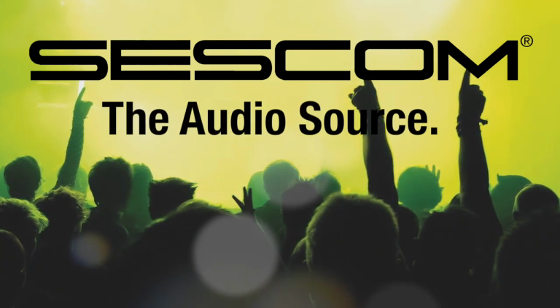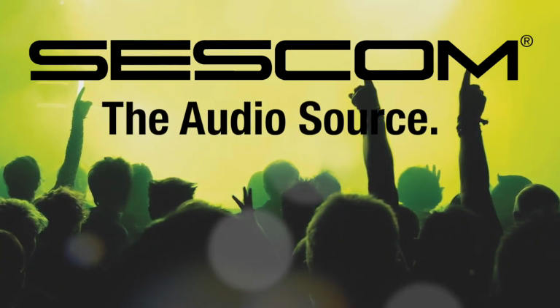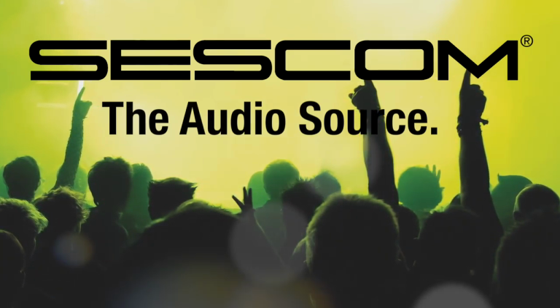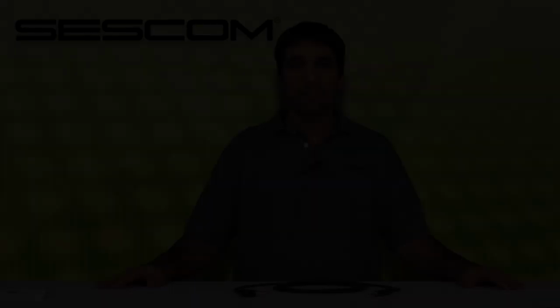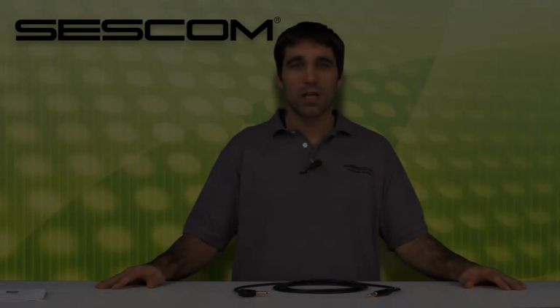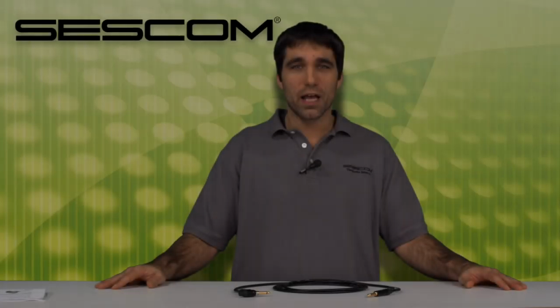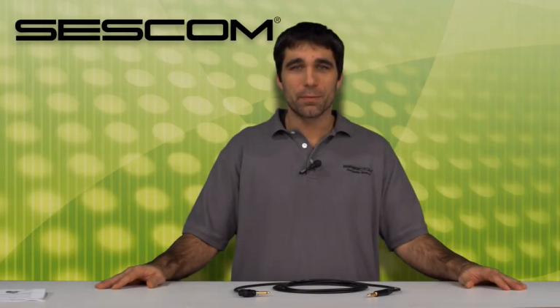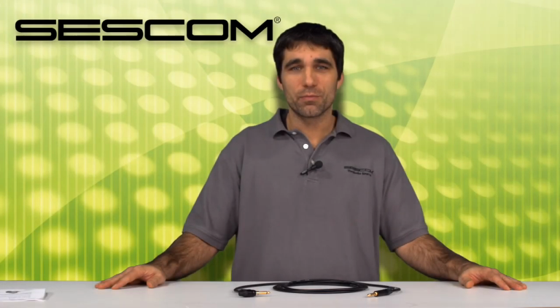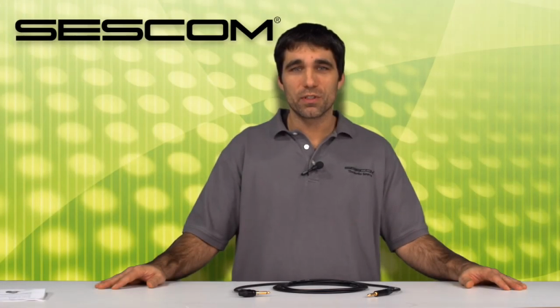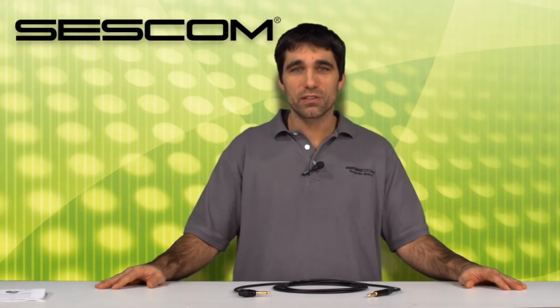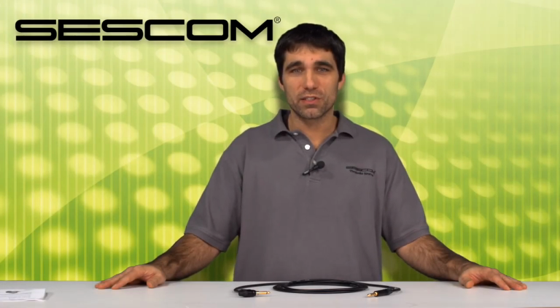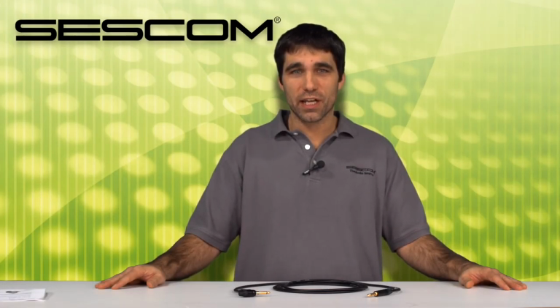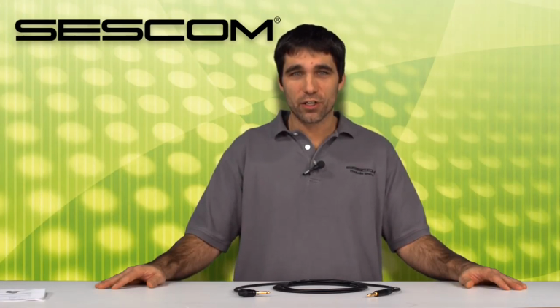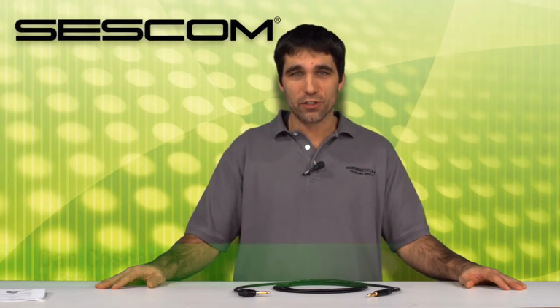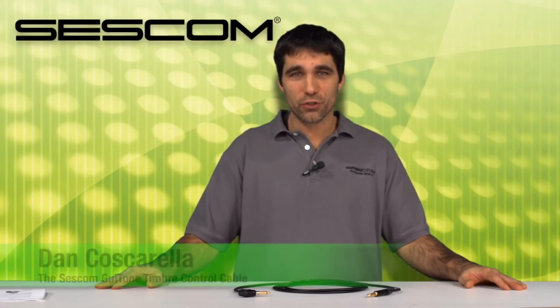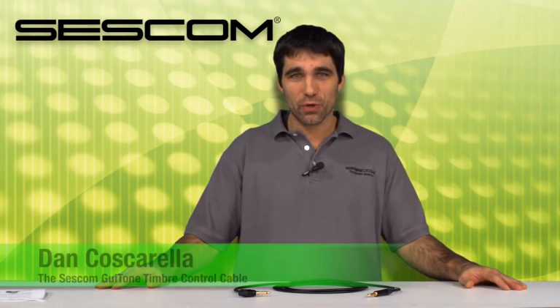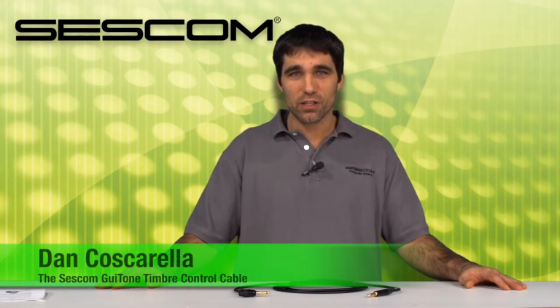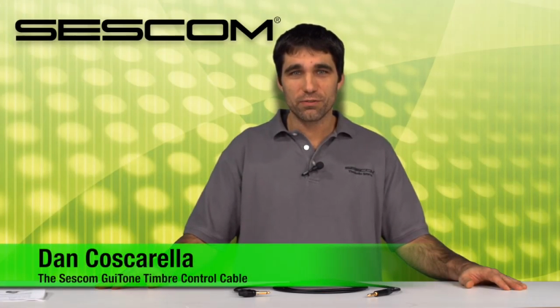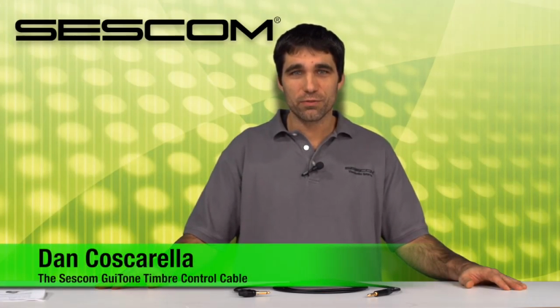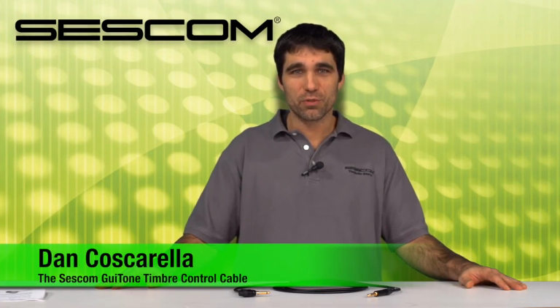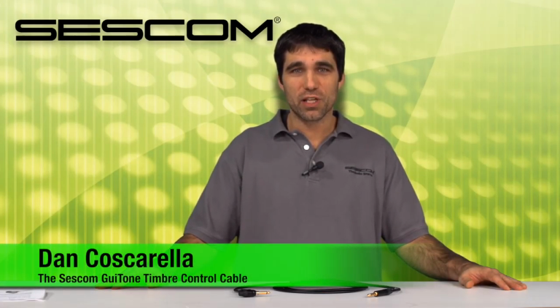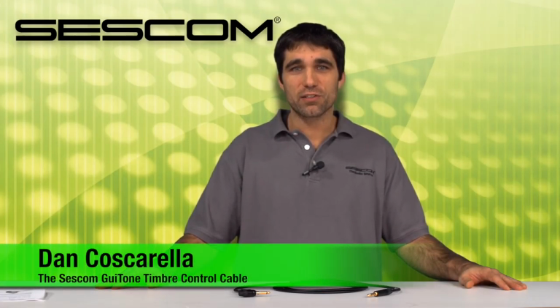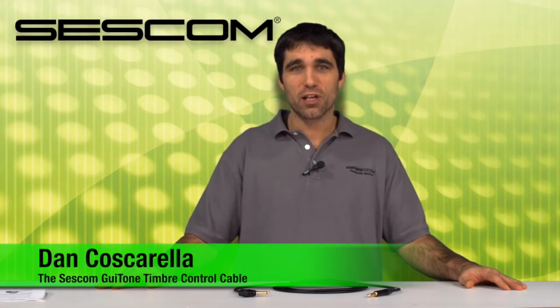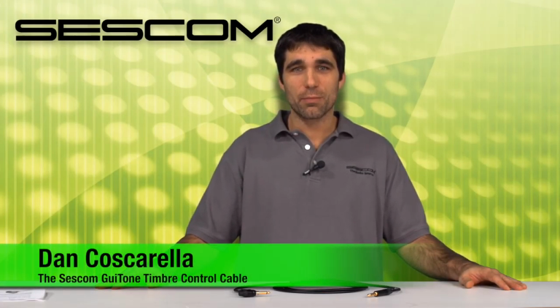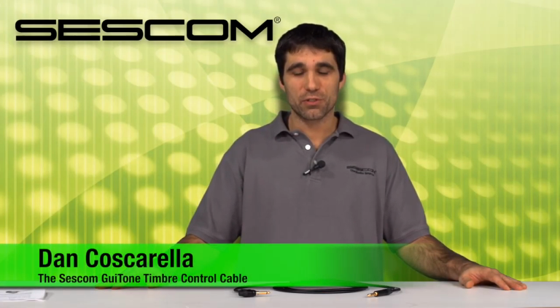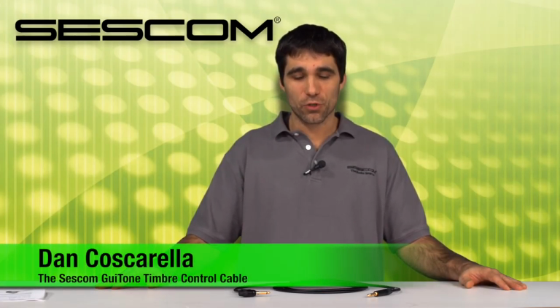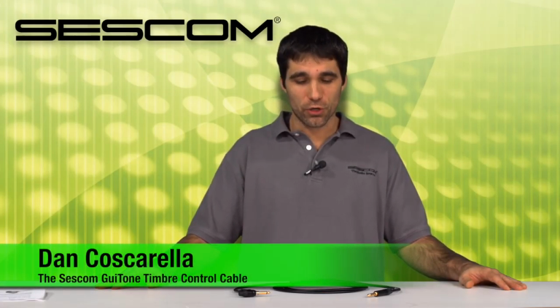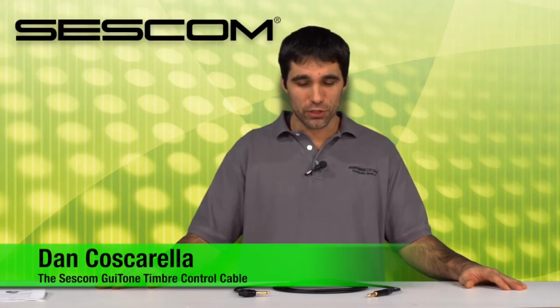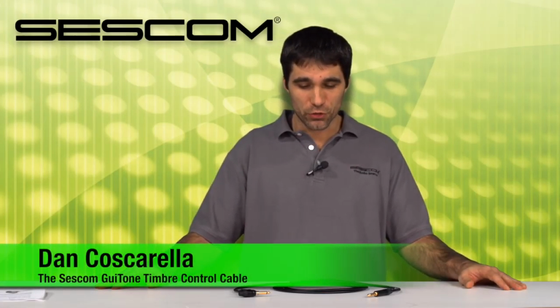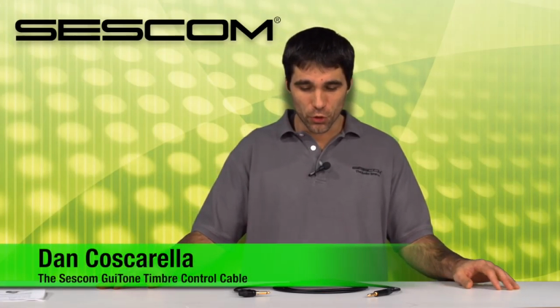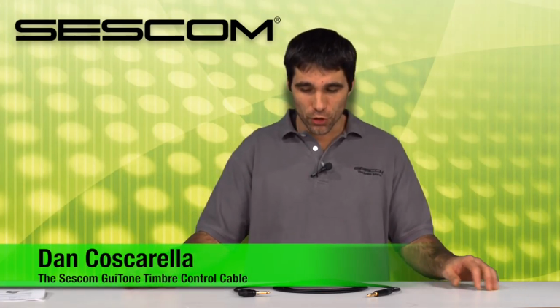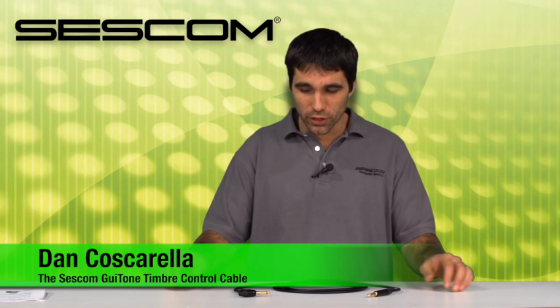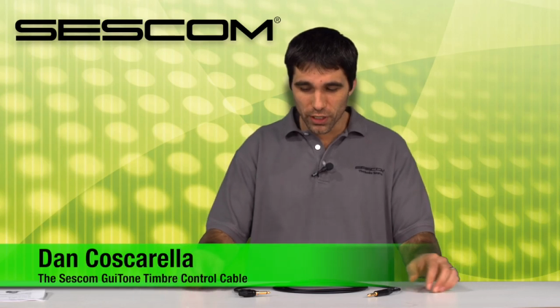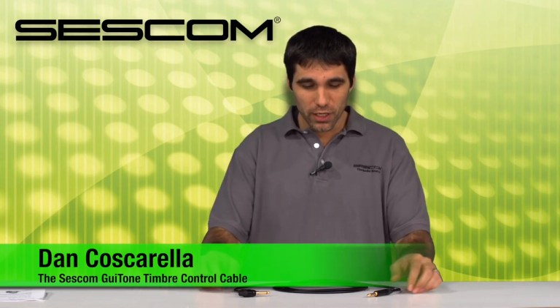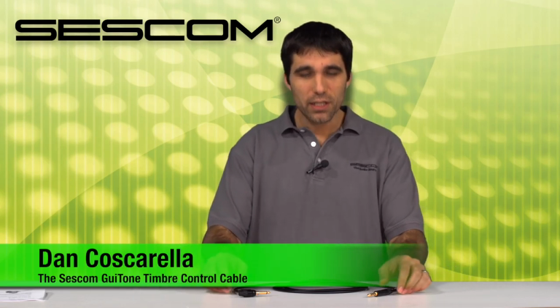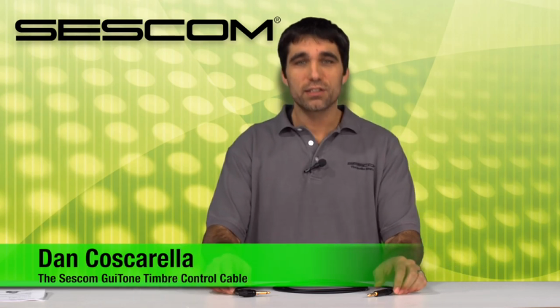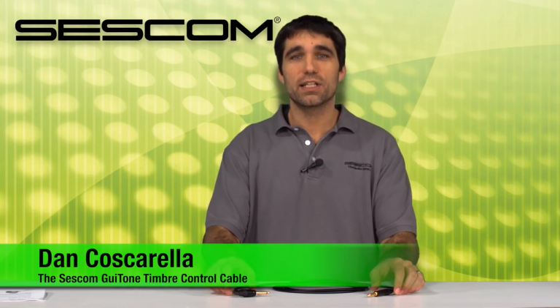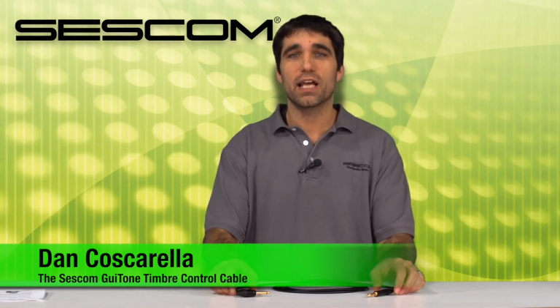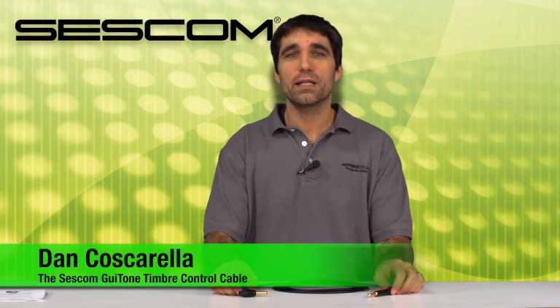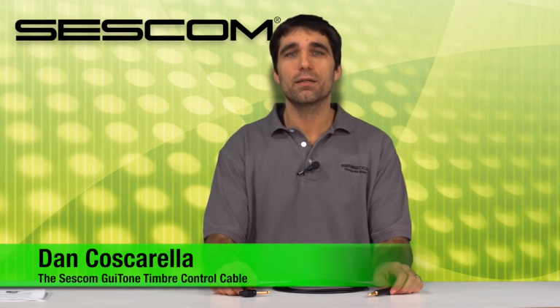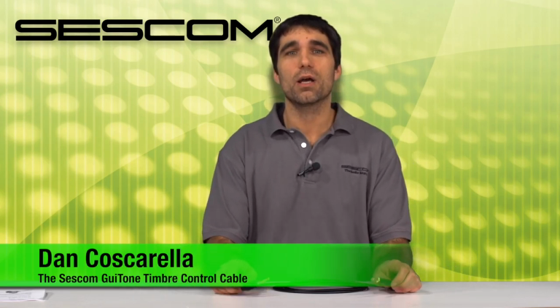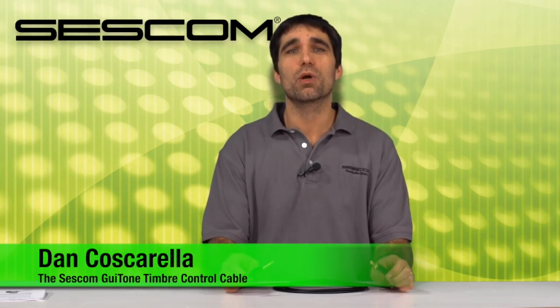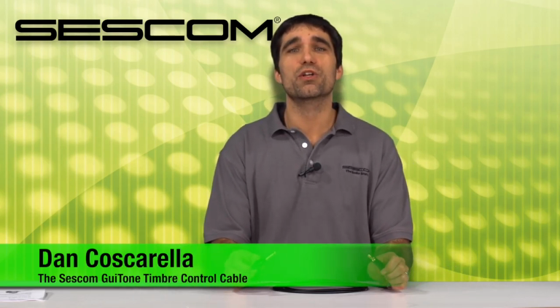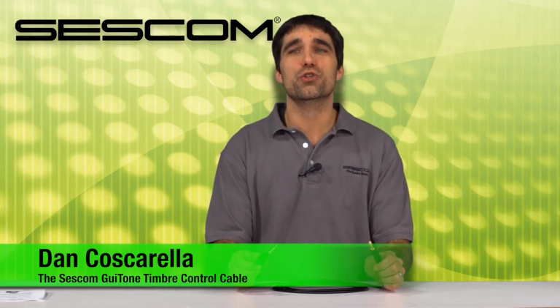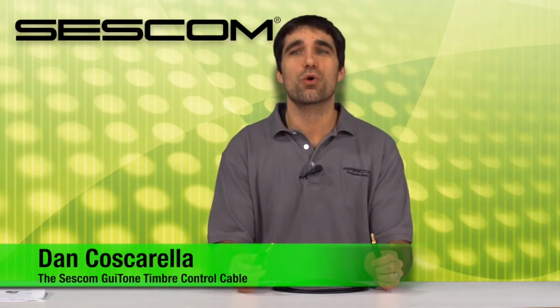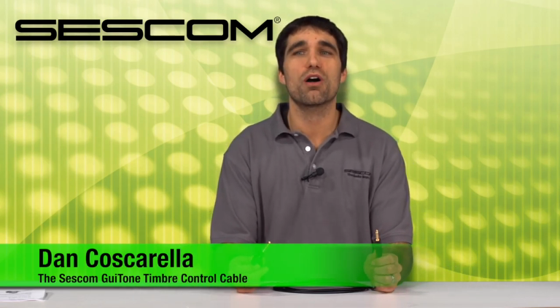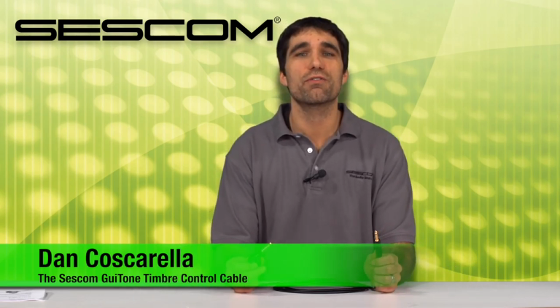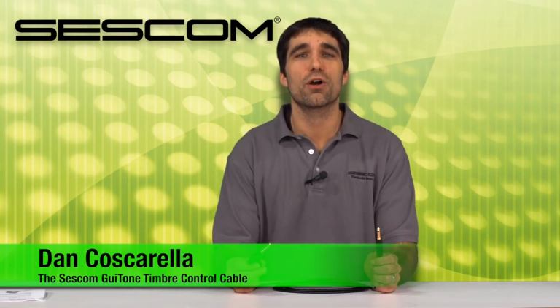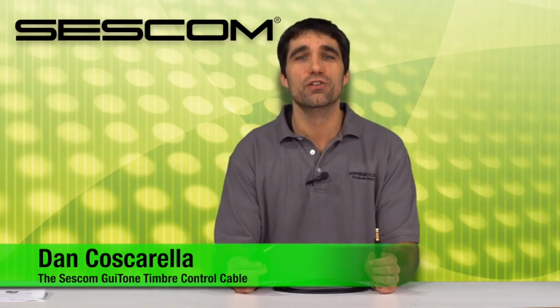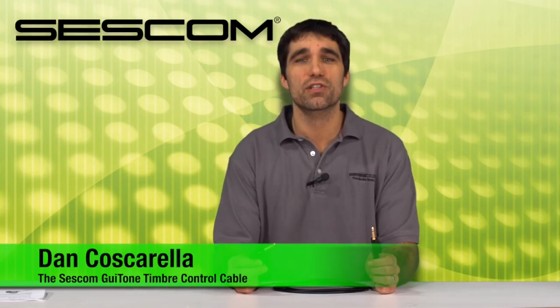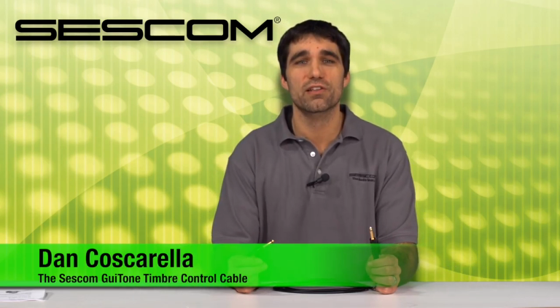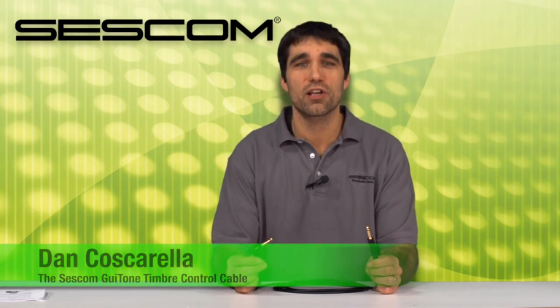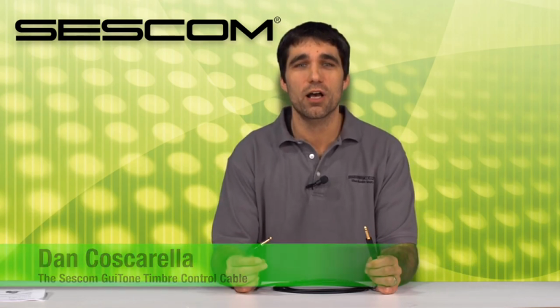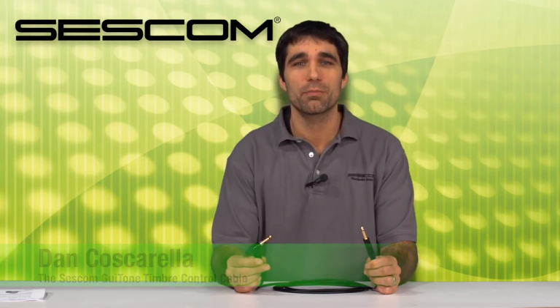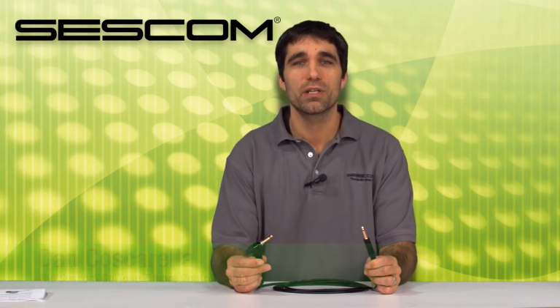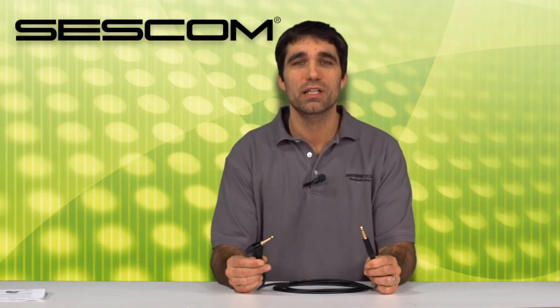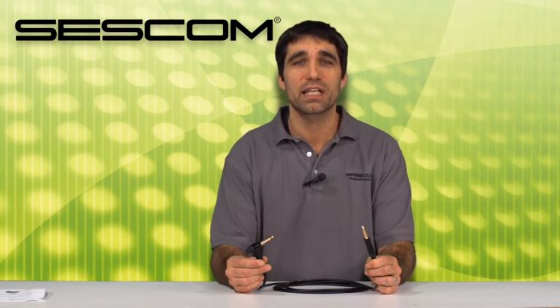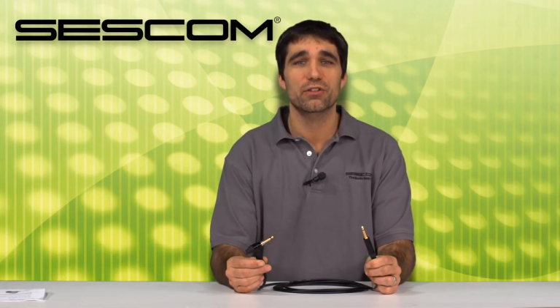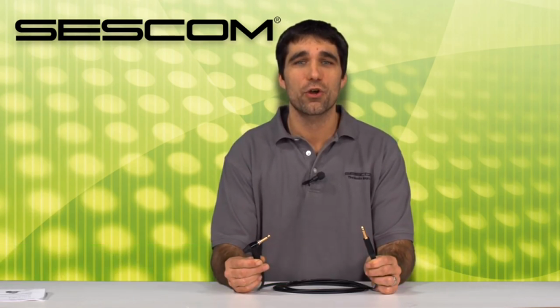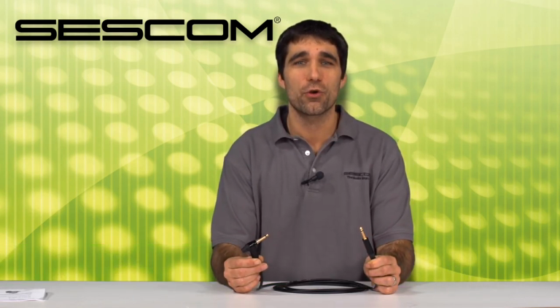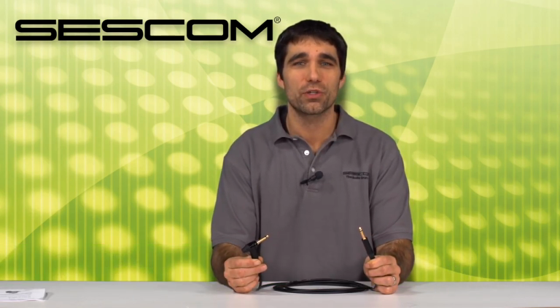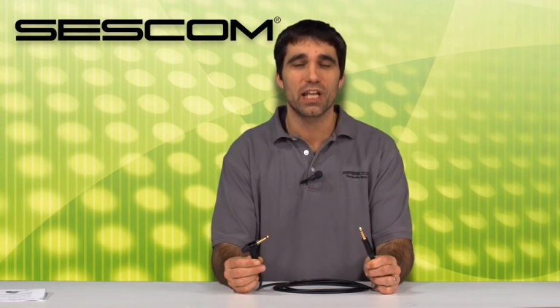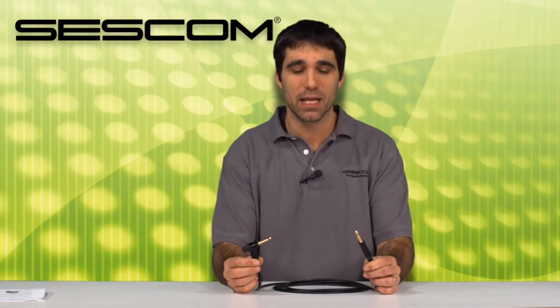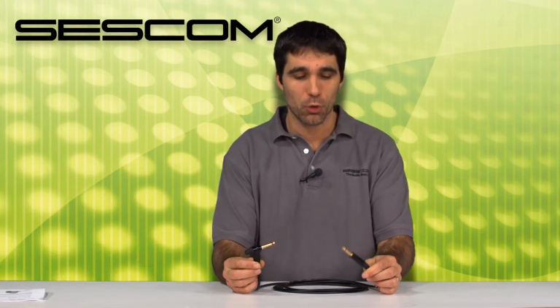Hi, this is Dan Cuscarella from Sescom in Saugerties, New York. Today I want to show off our Sescom Gitone cable.